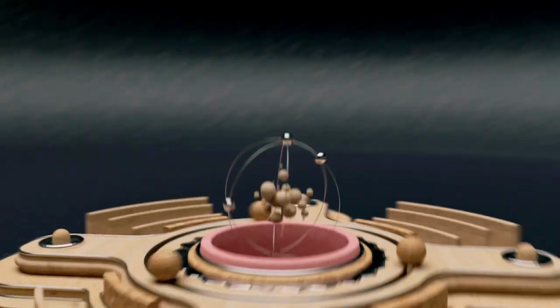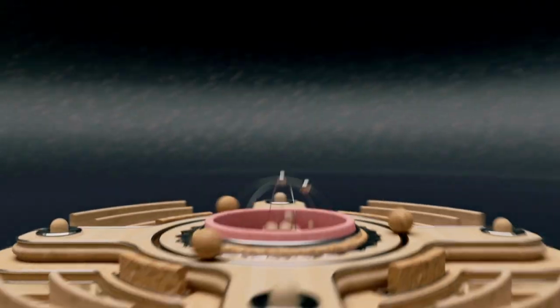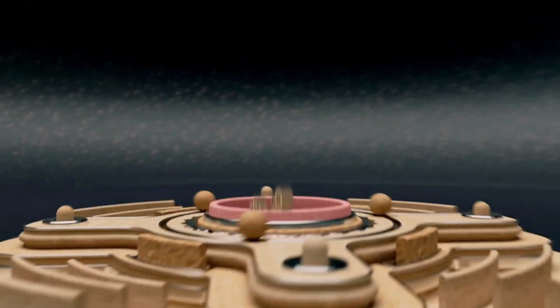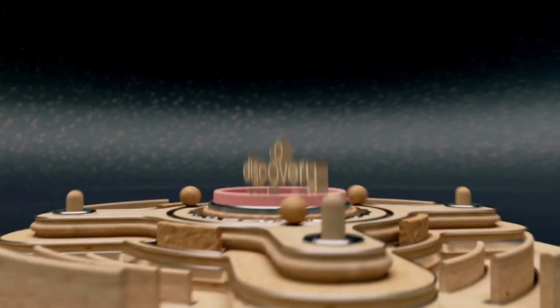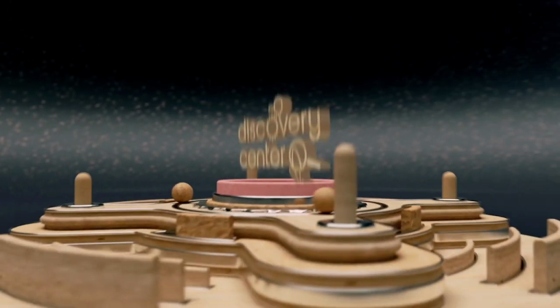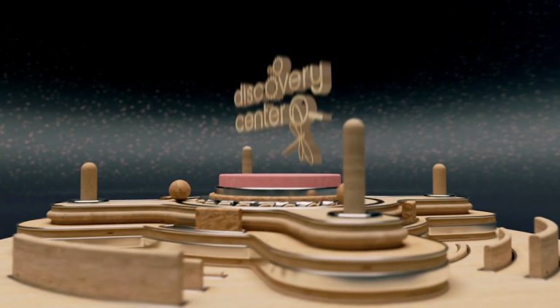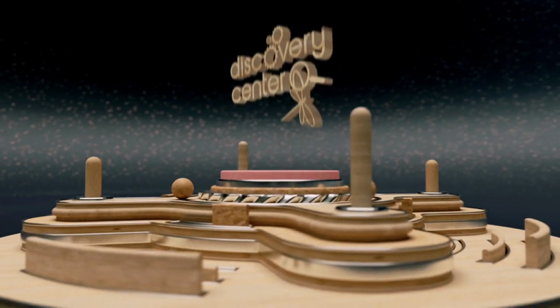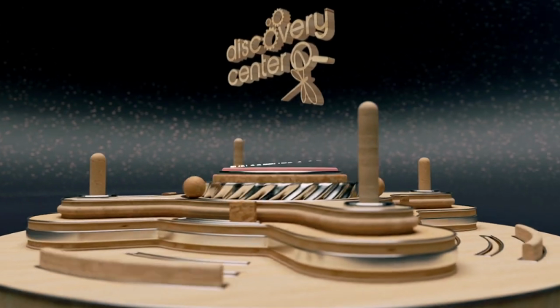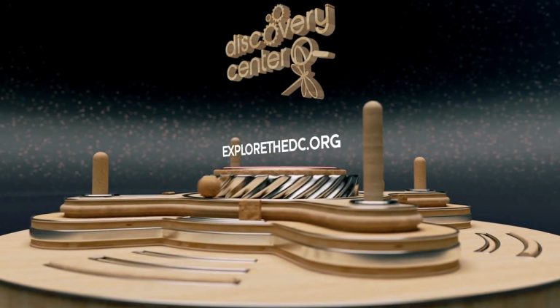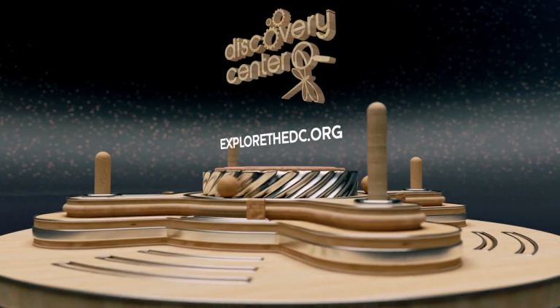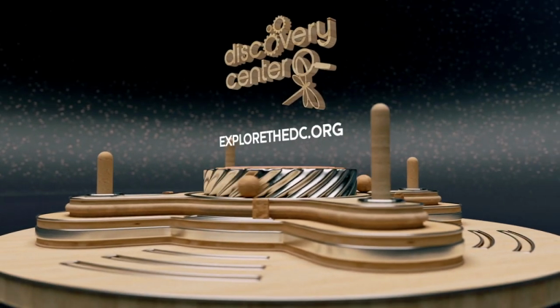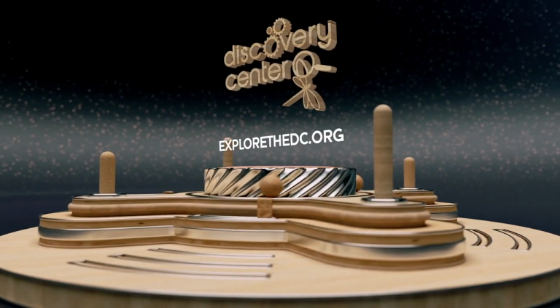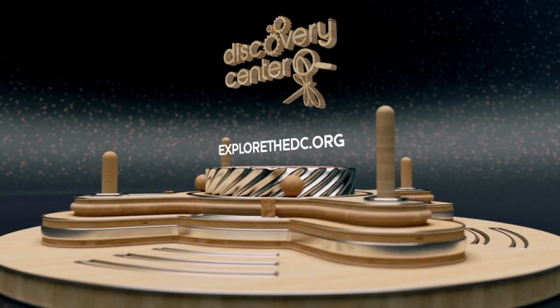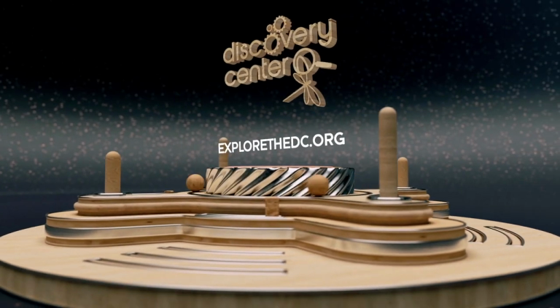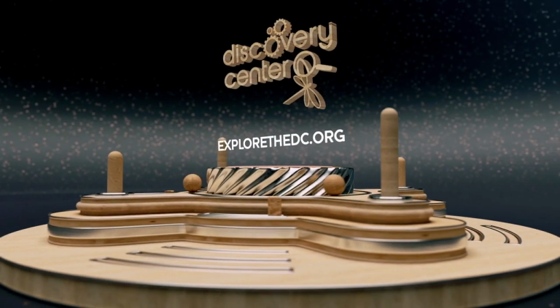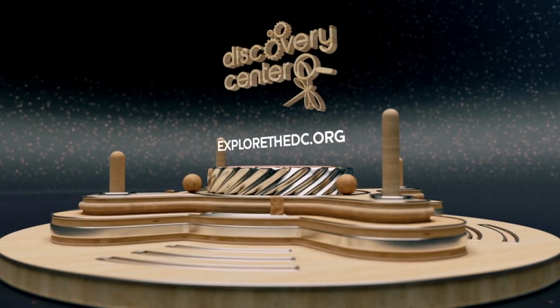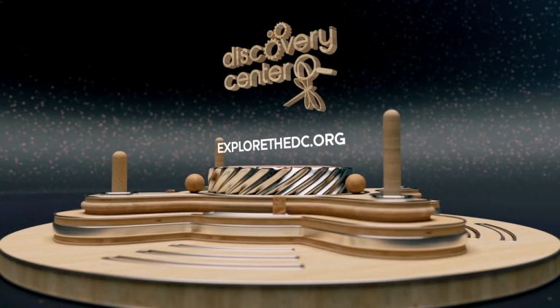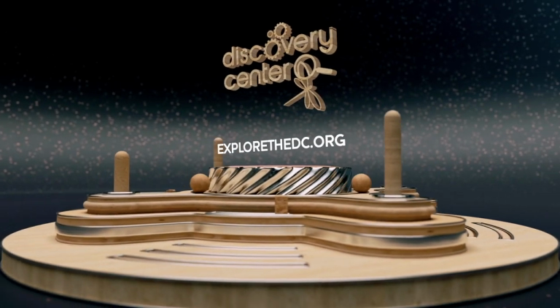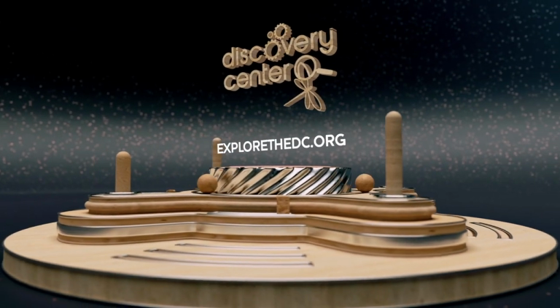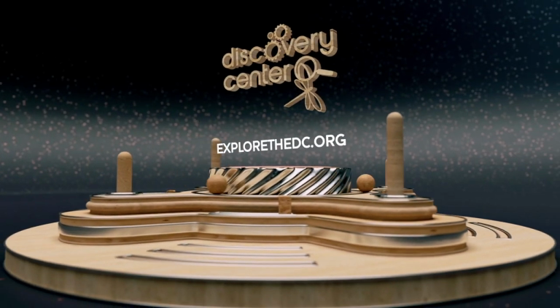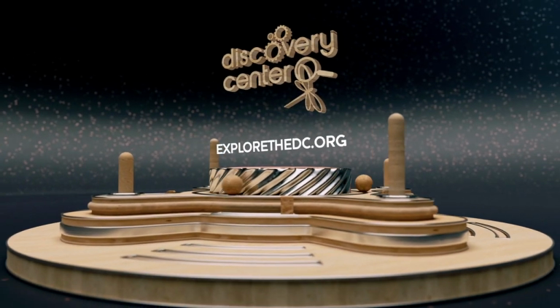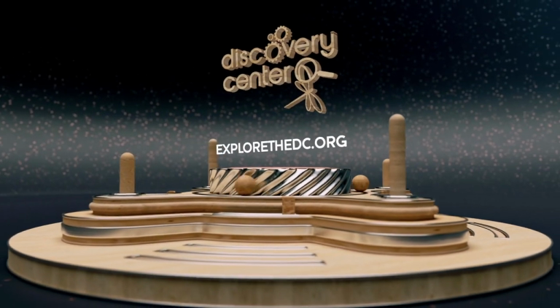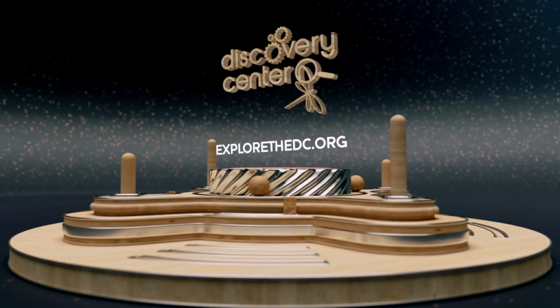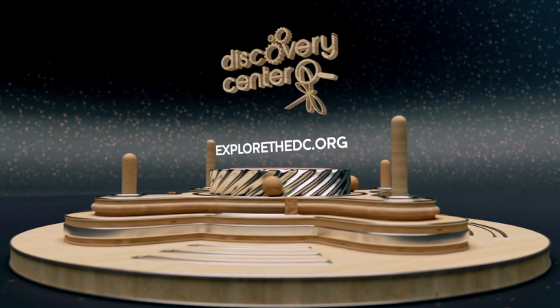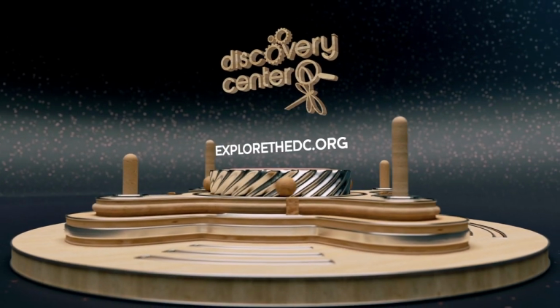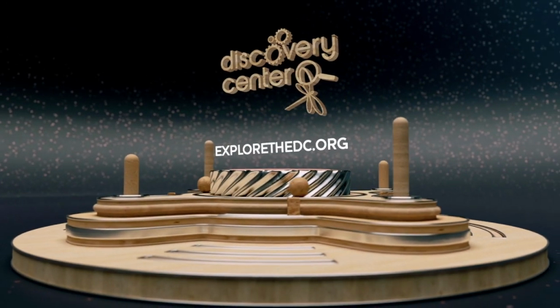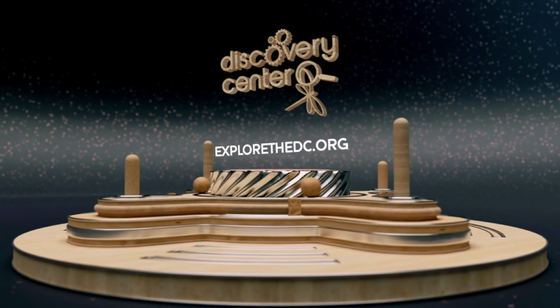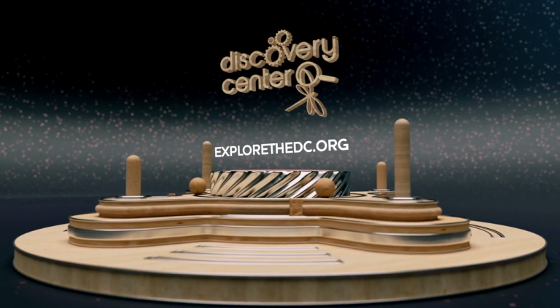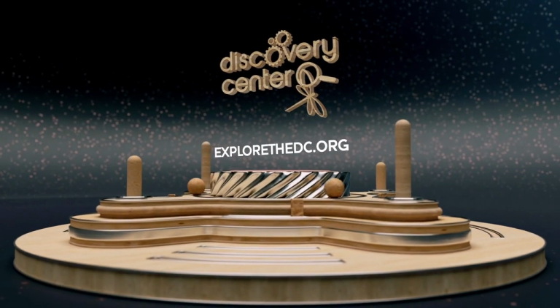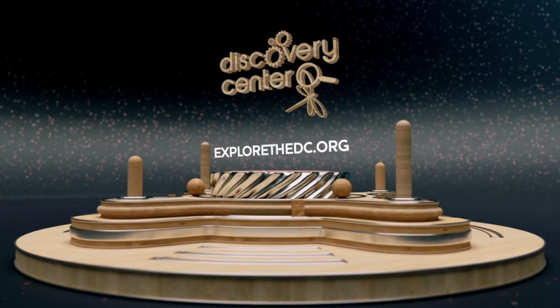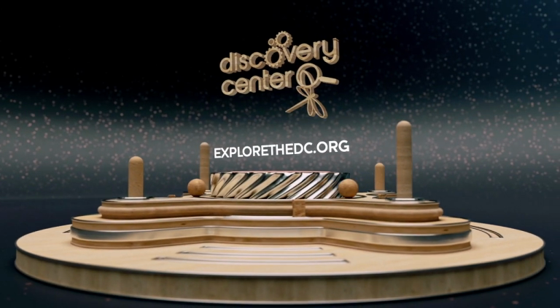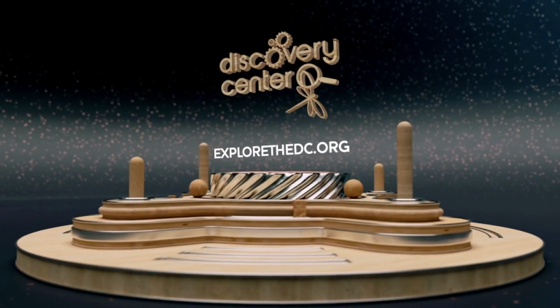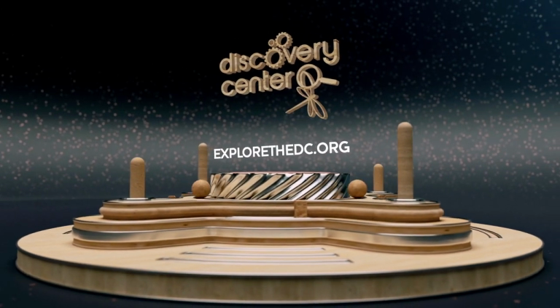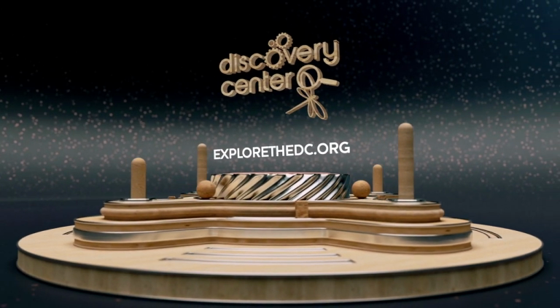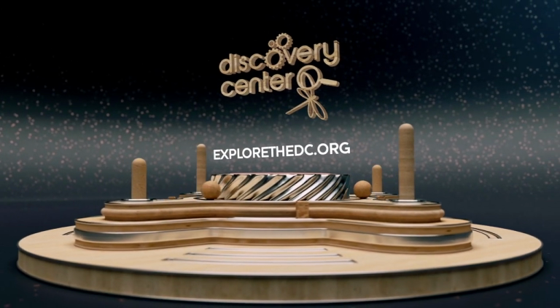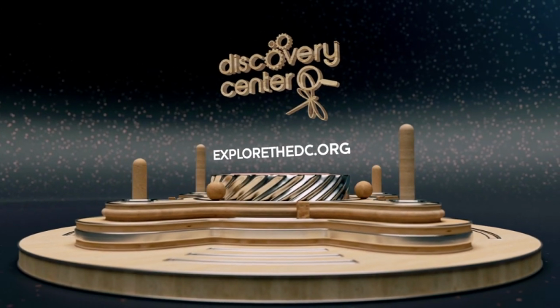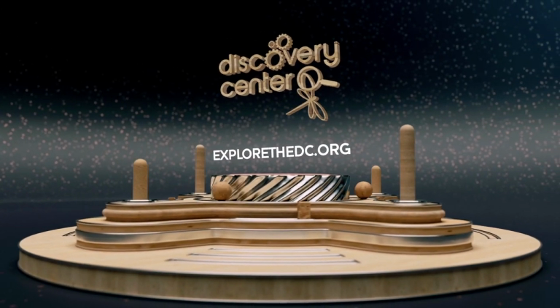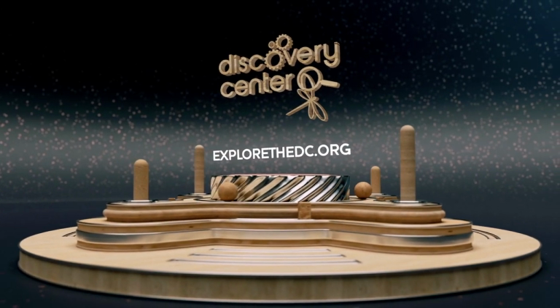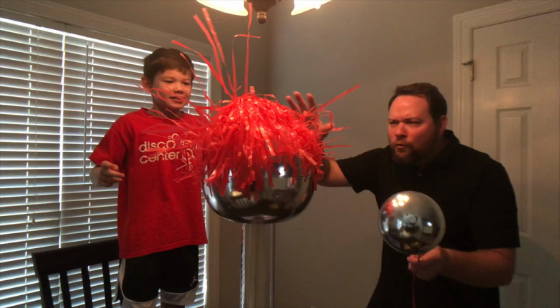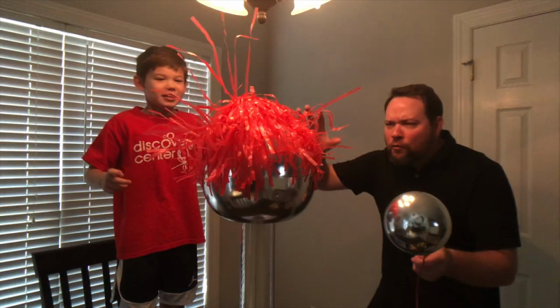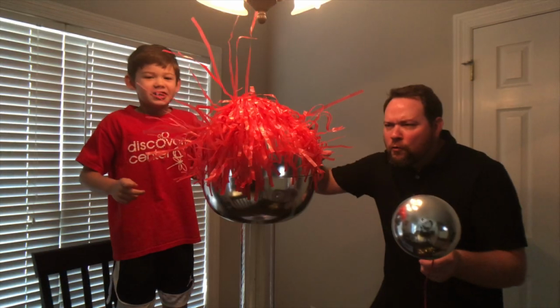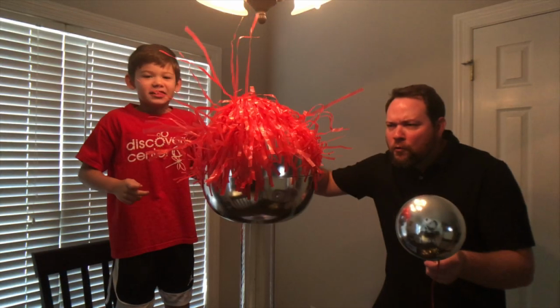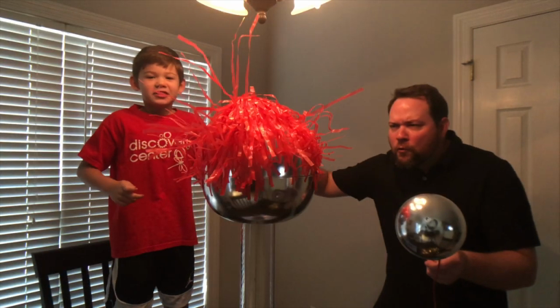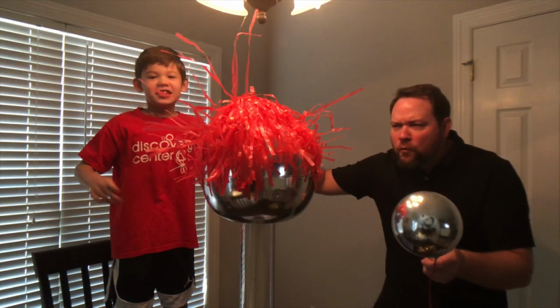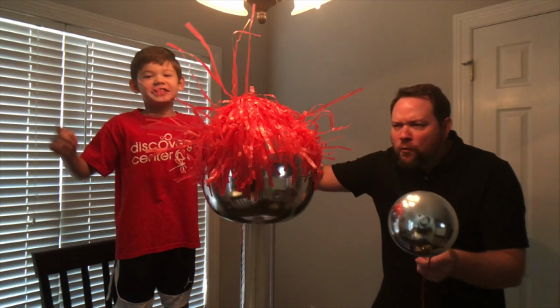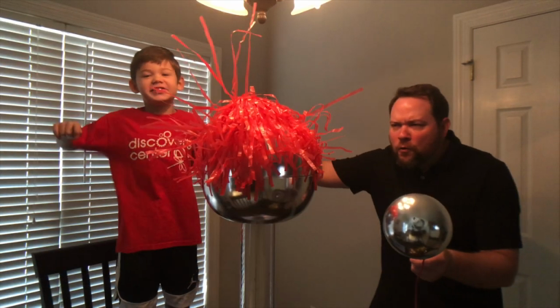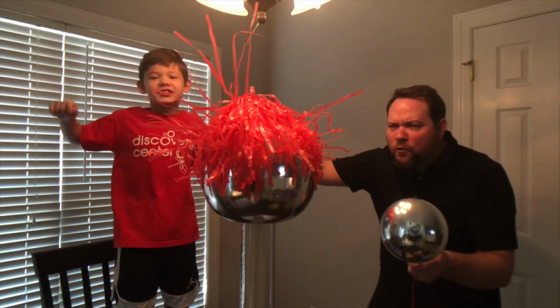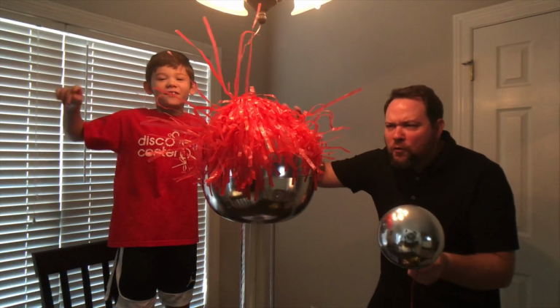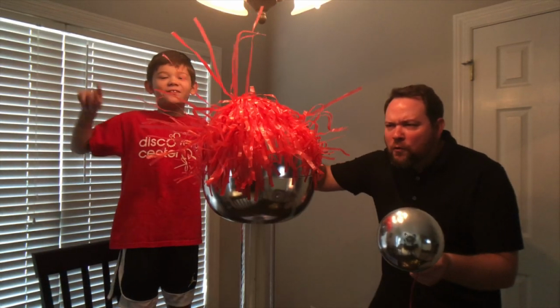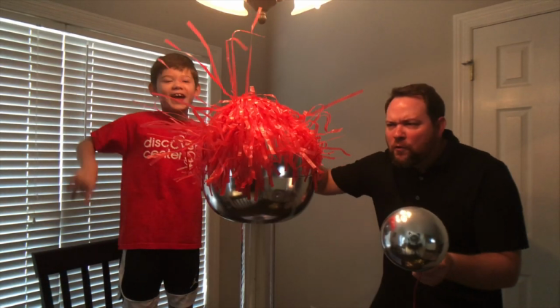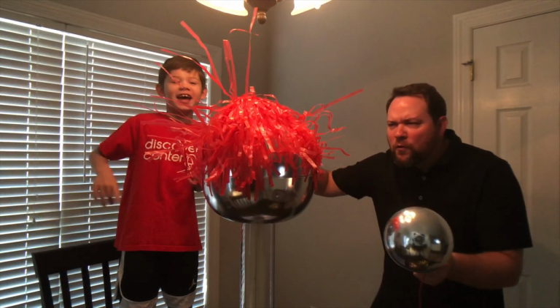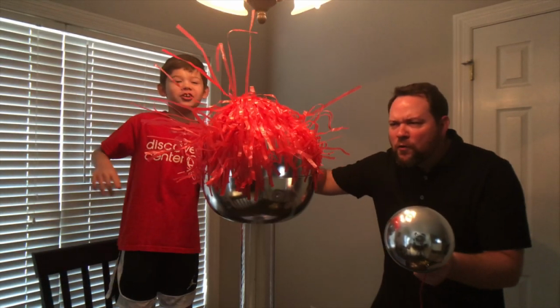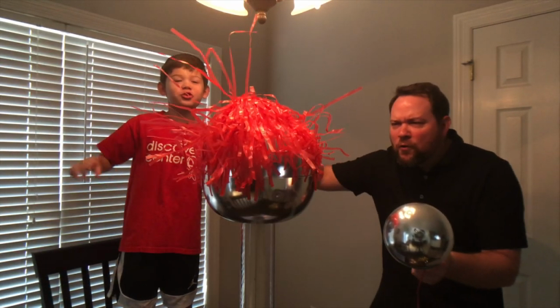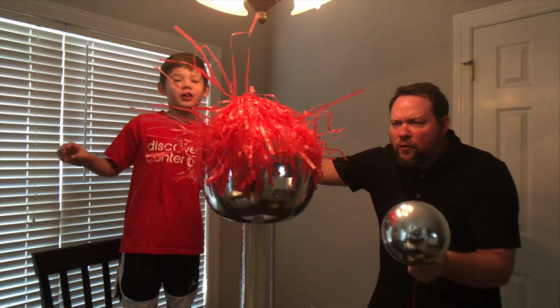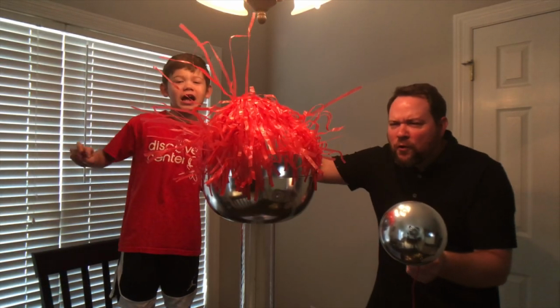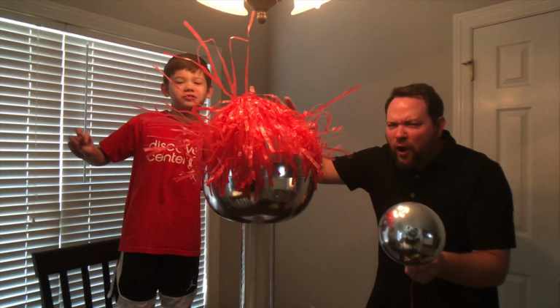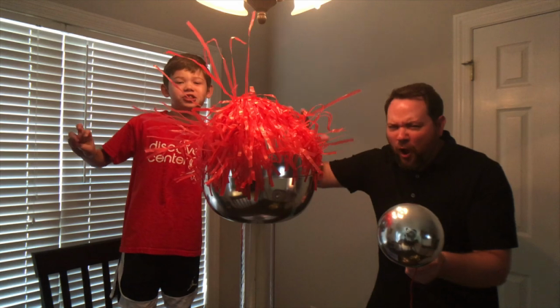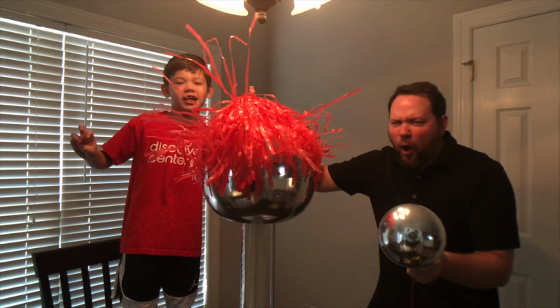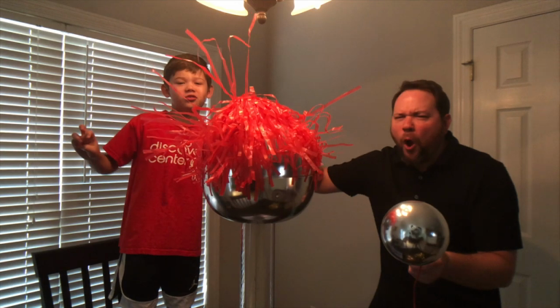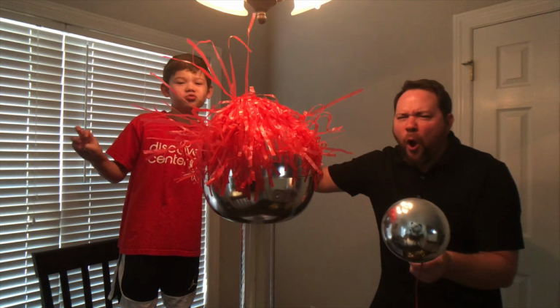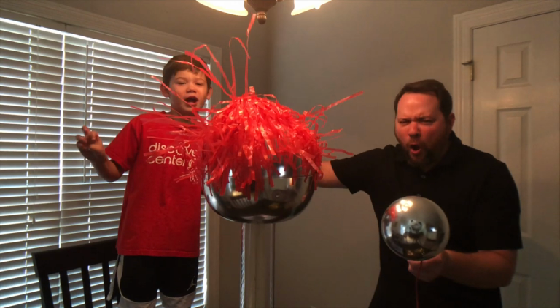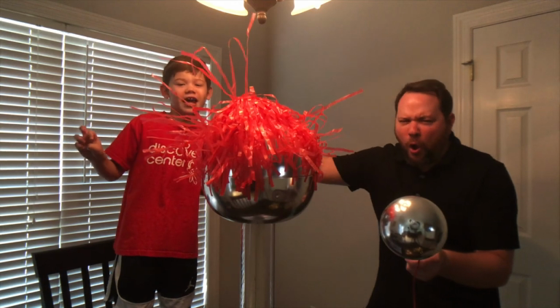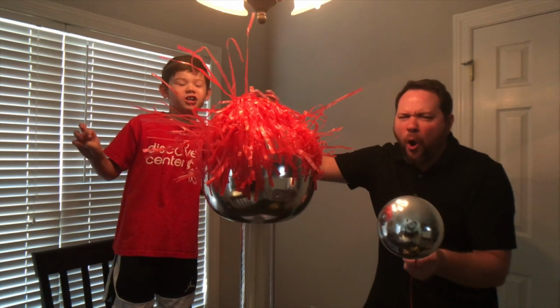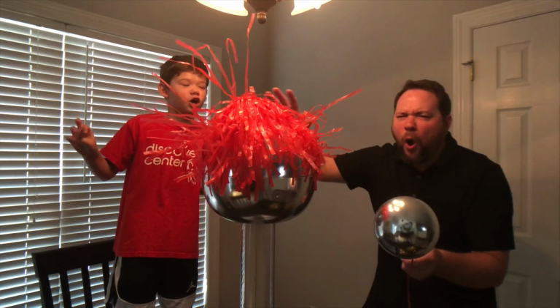Made in partnership with Discovery Center. This is the Vandegraaff Generator!